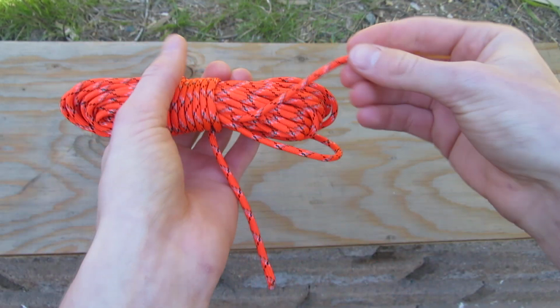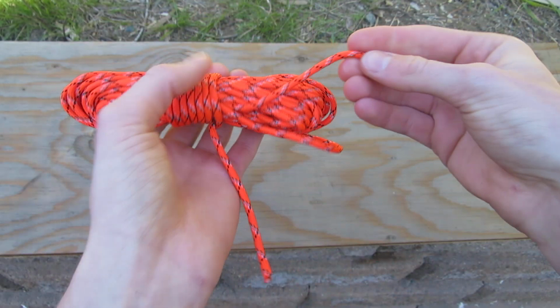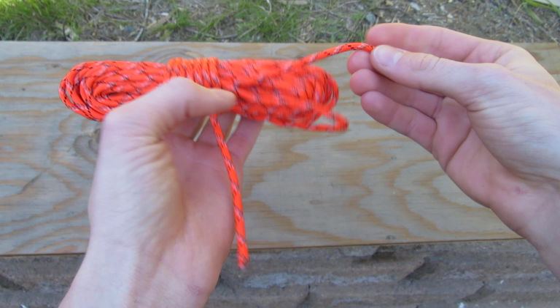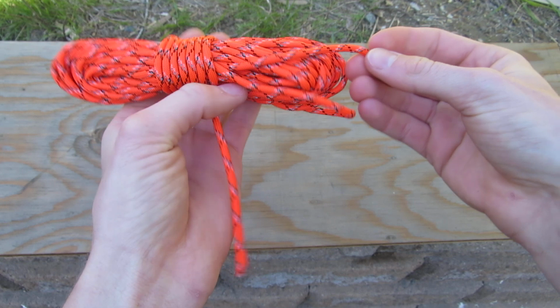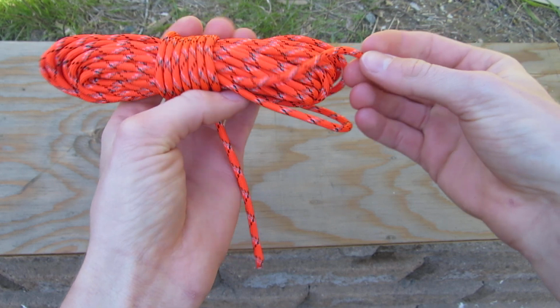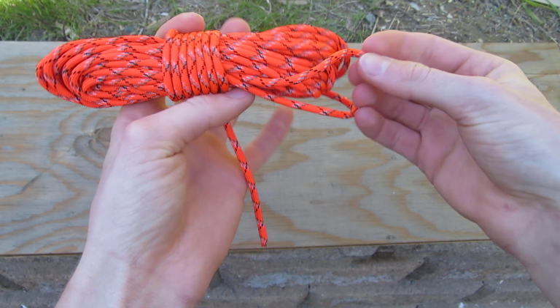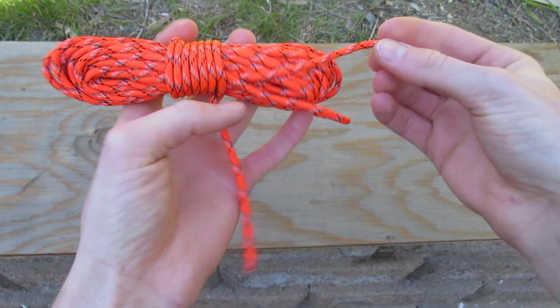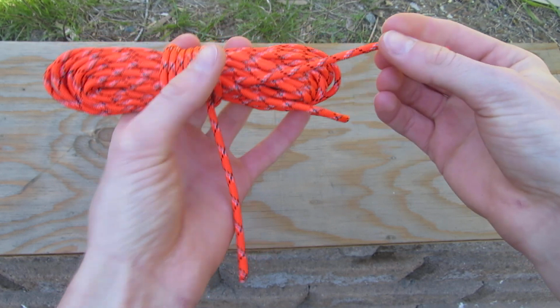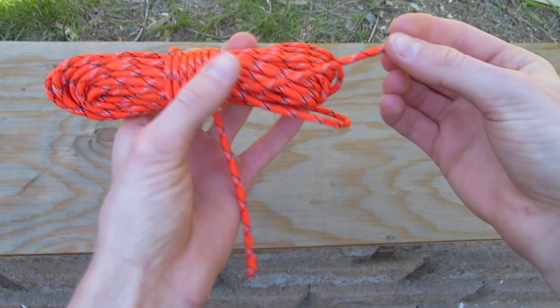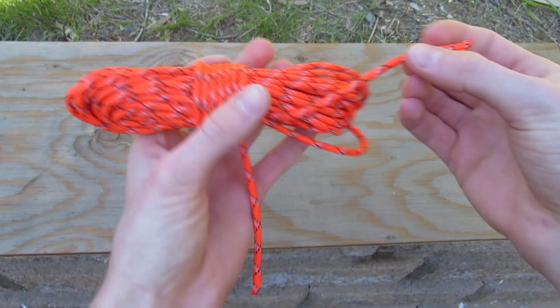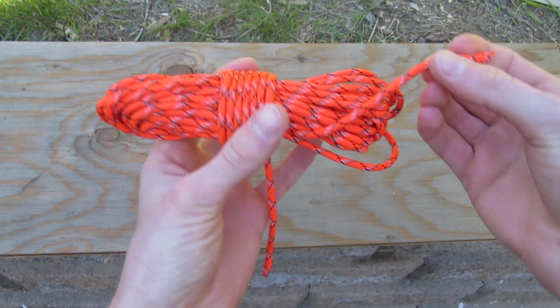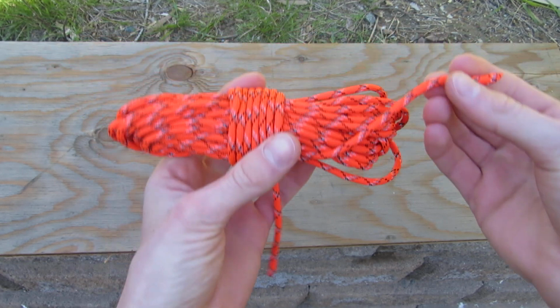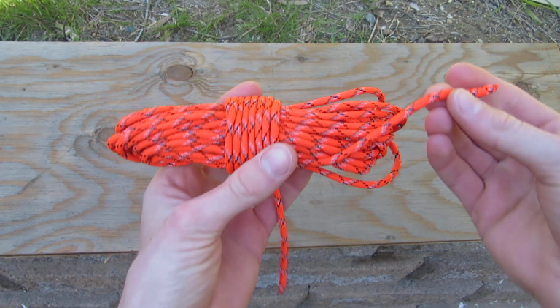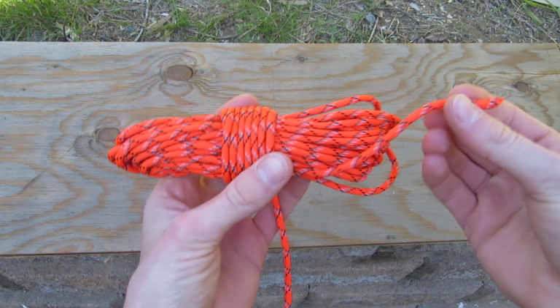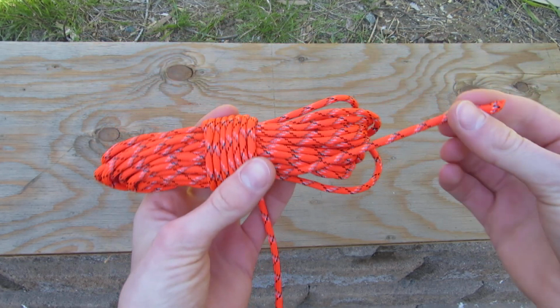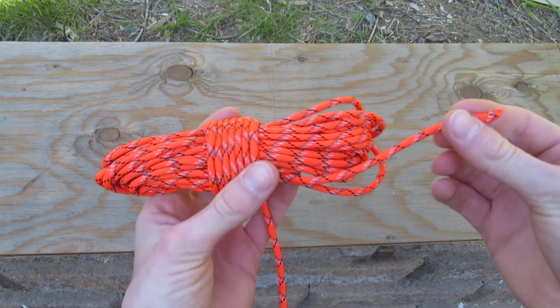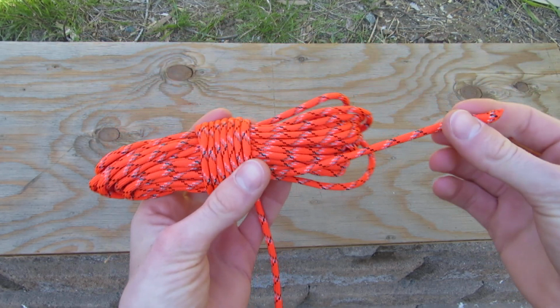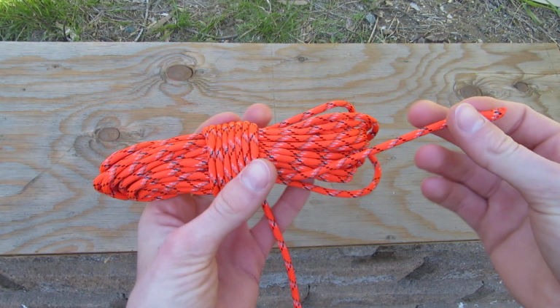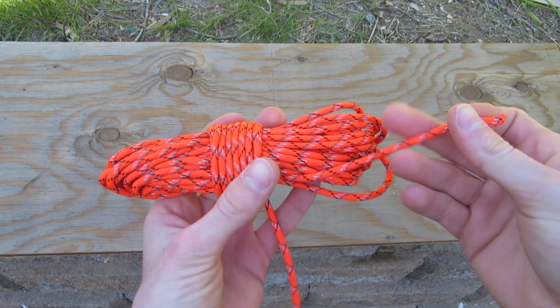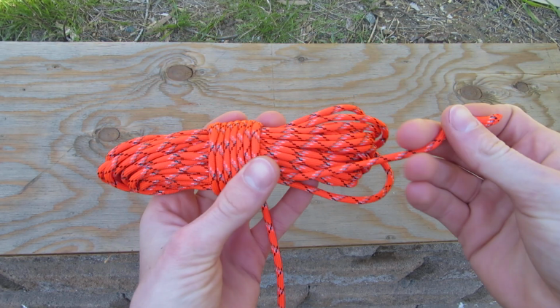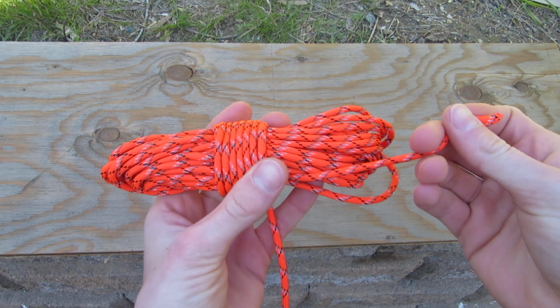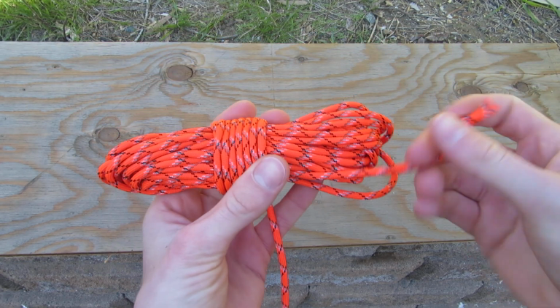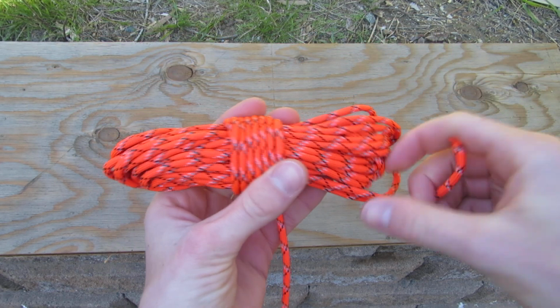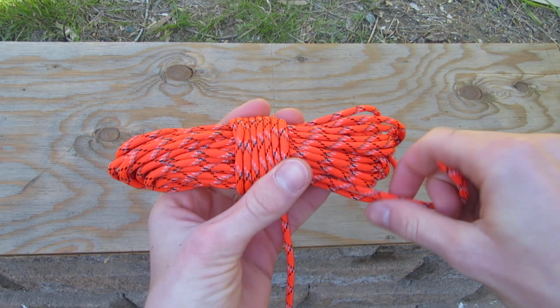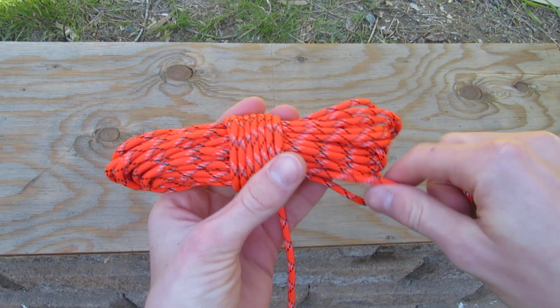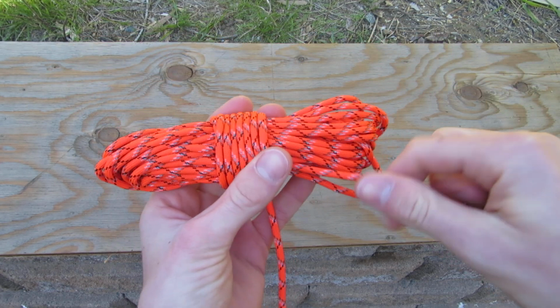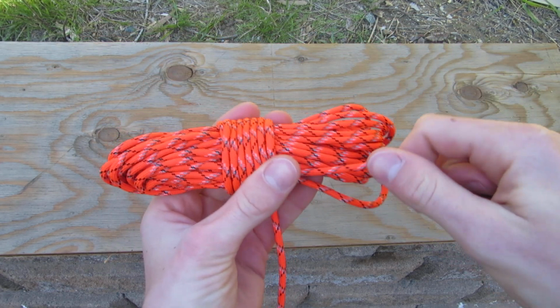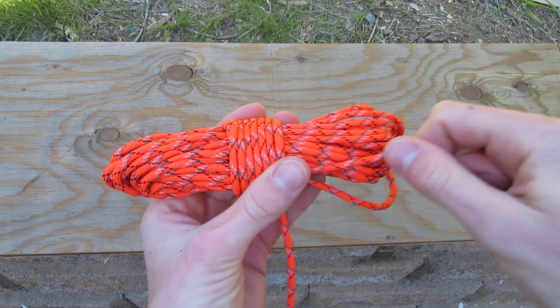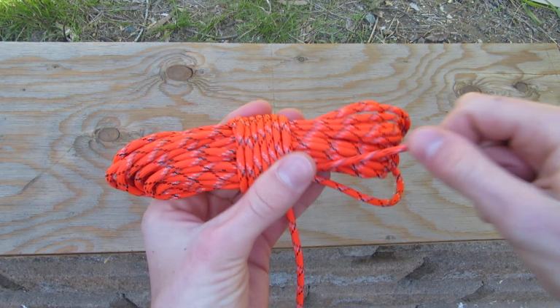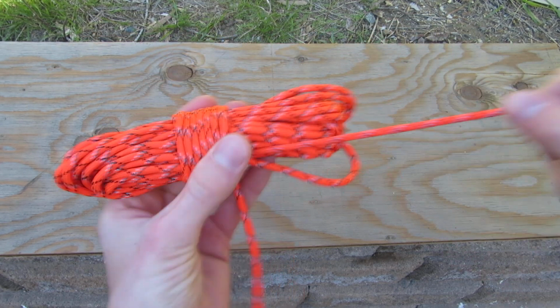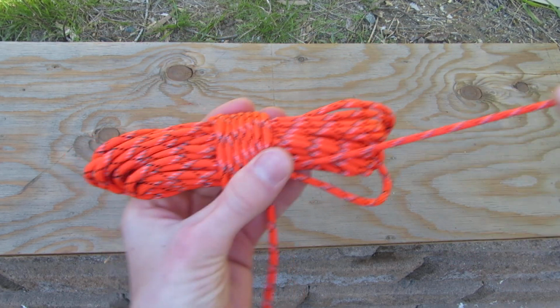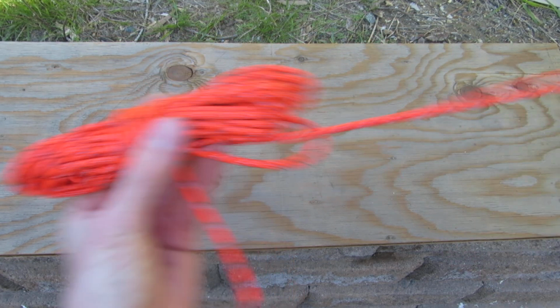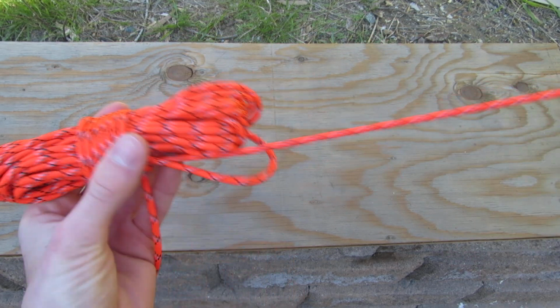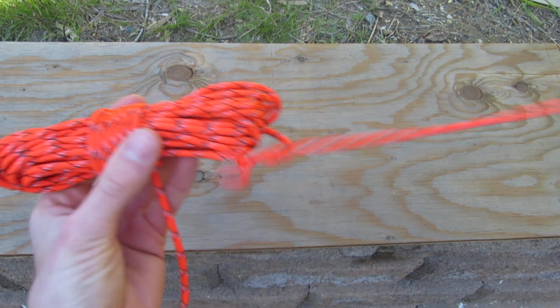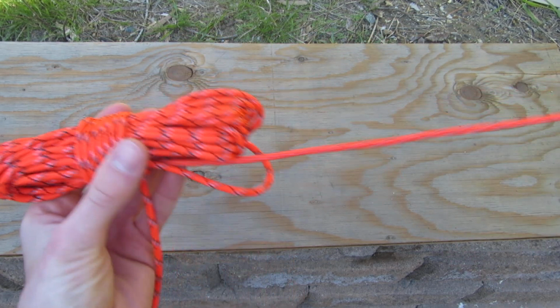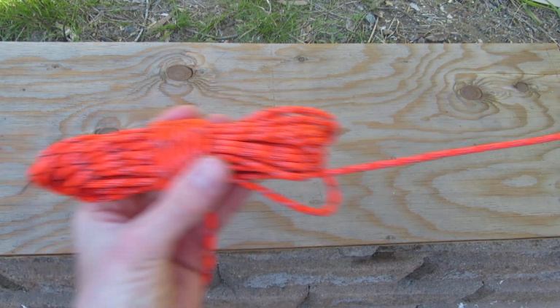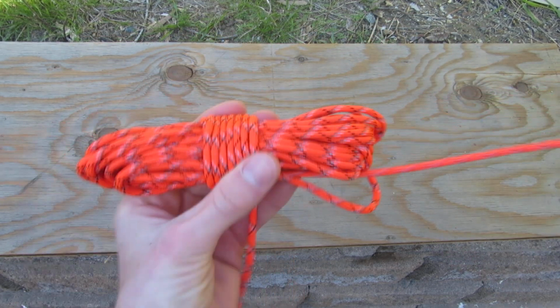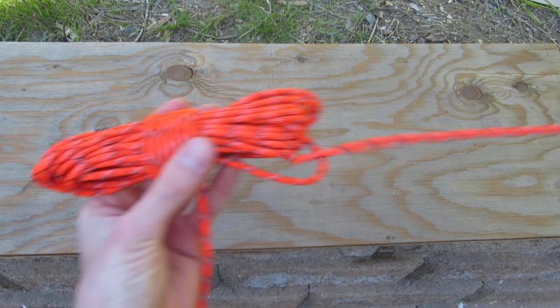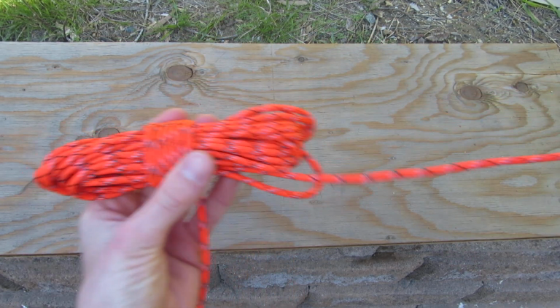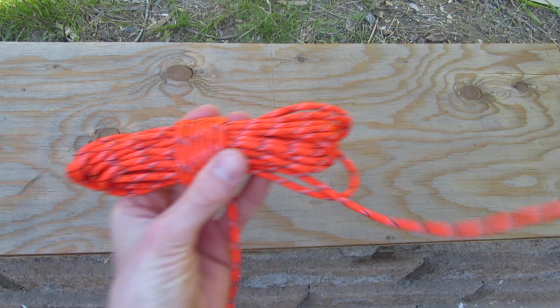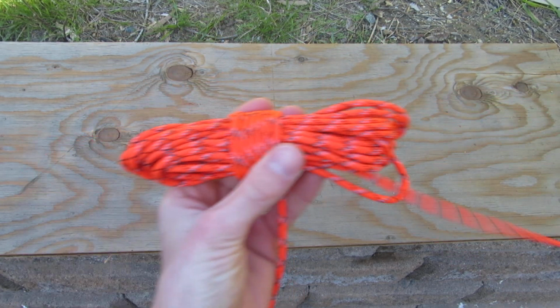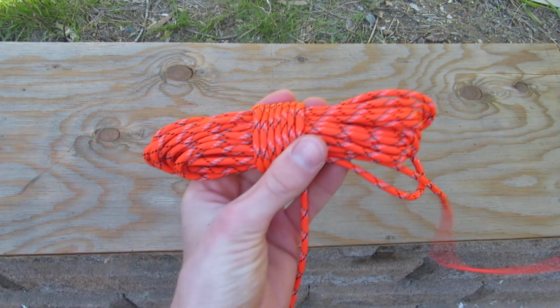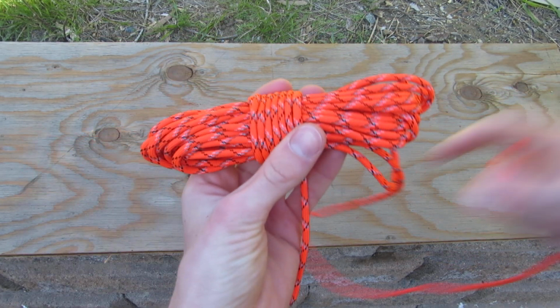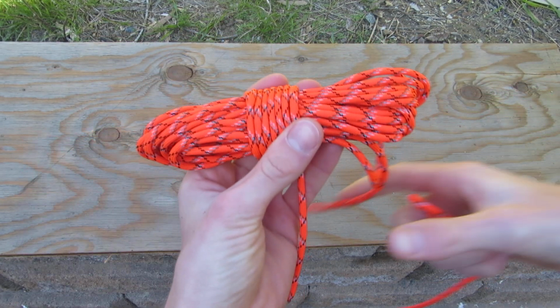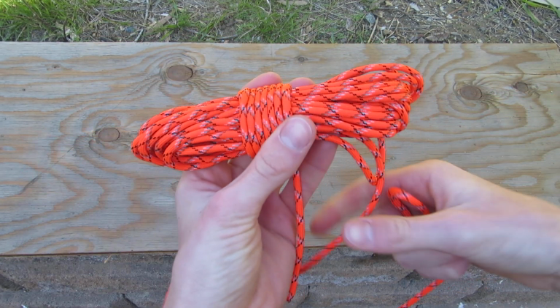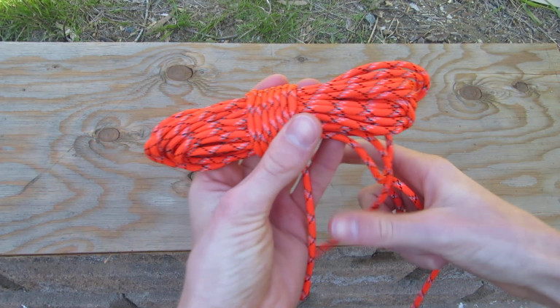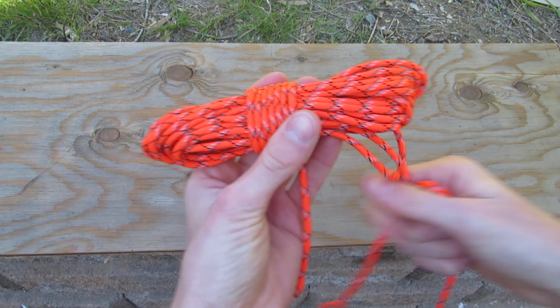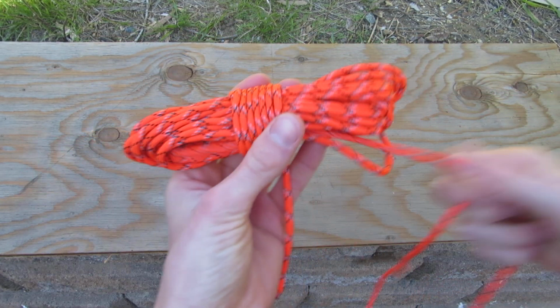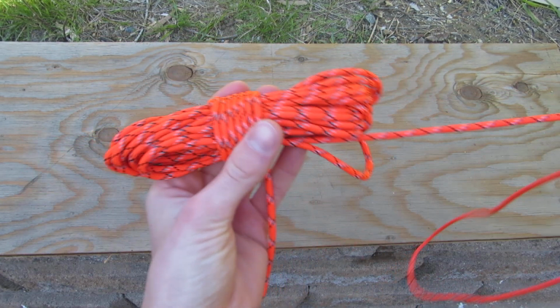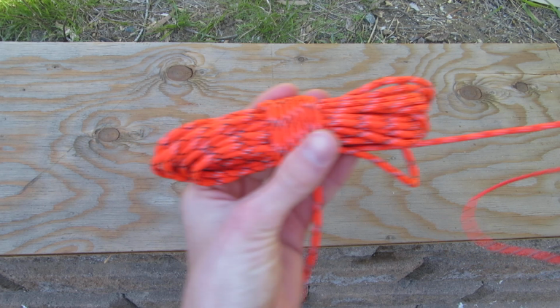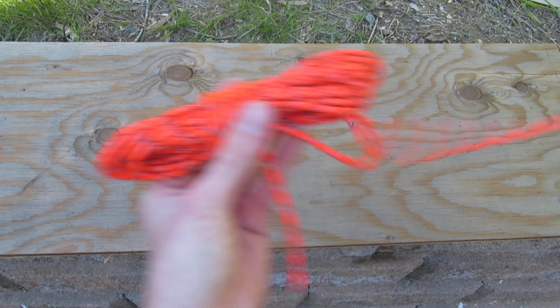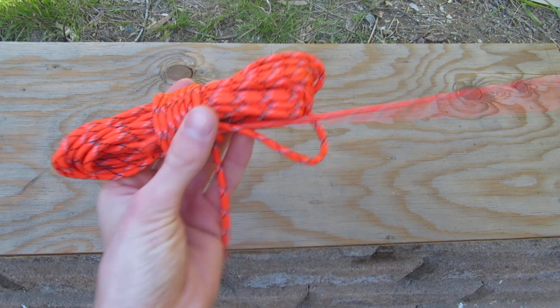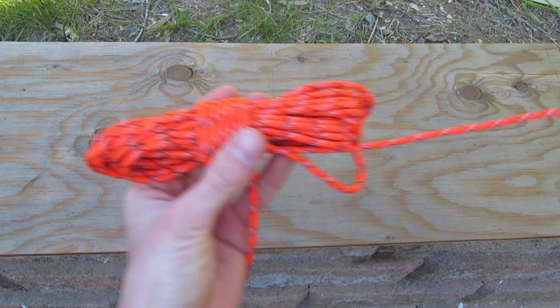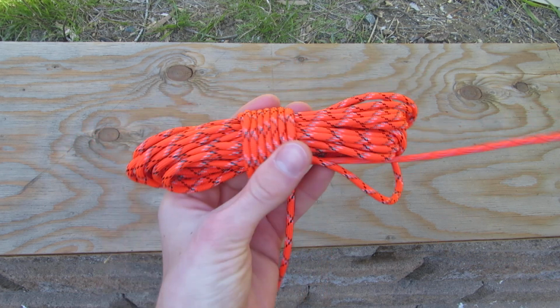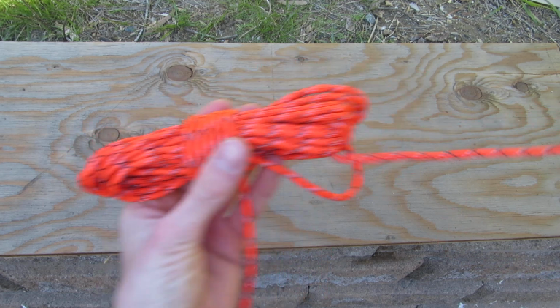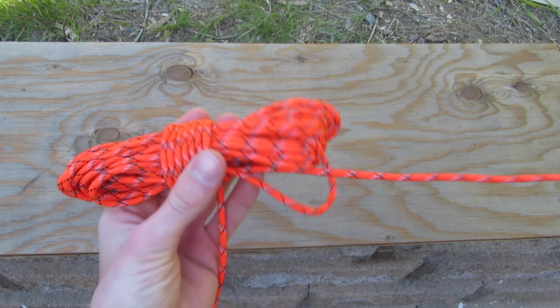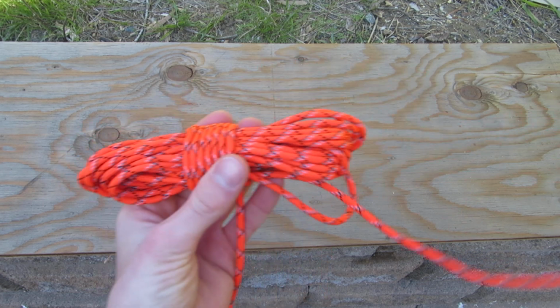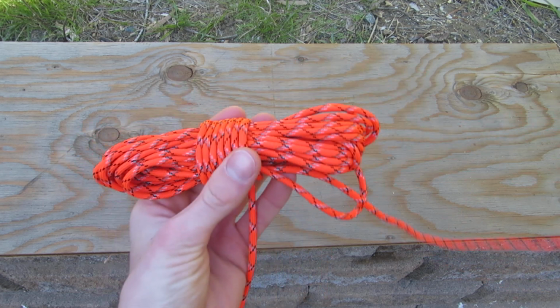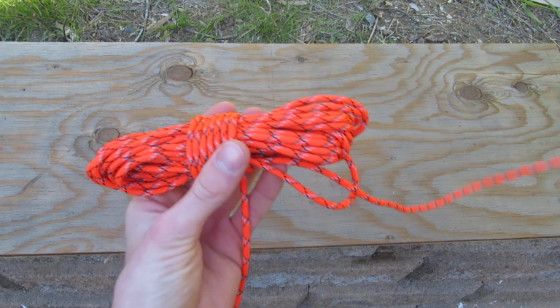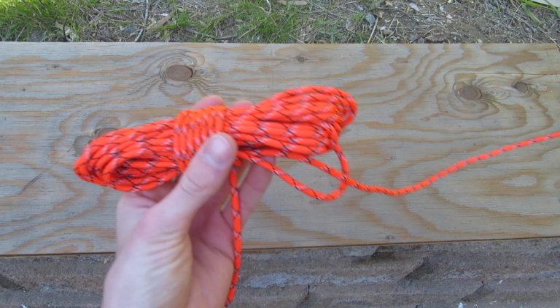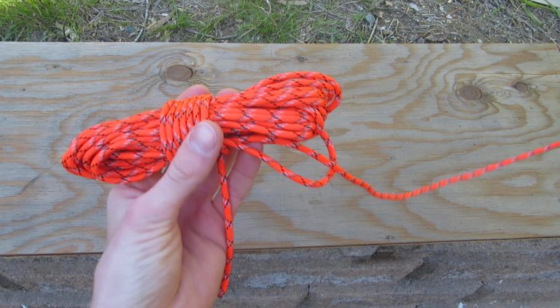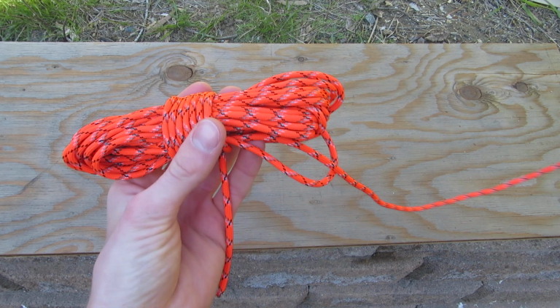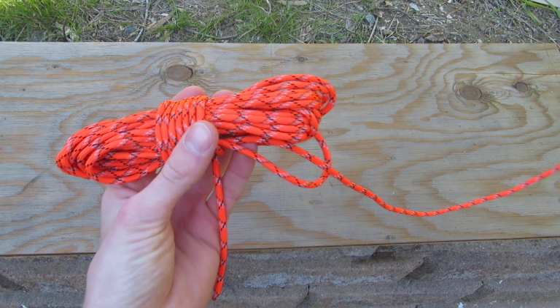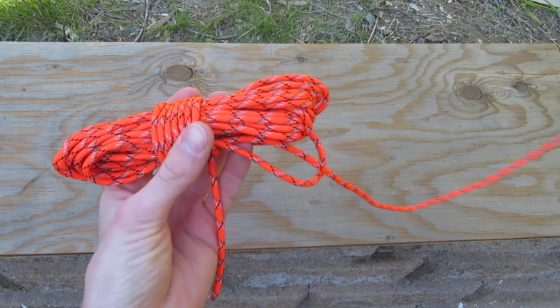Here's your tail end. You just pull this, and it'll all come undone — like that, without any twists.